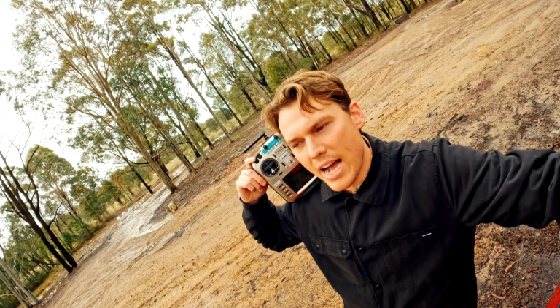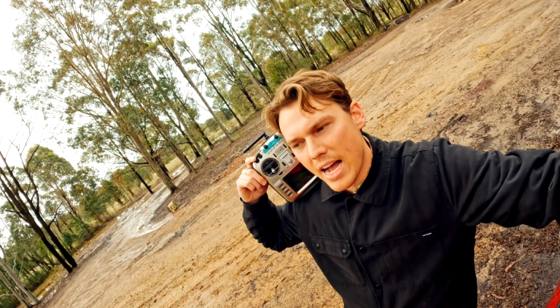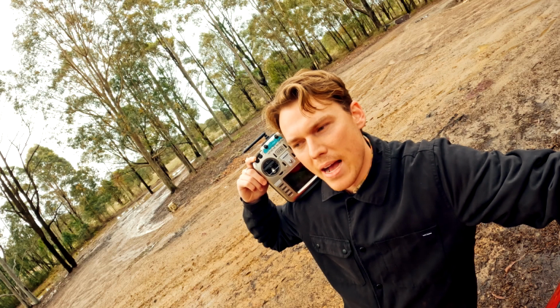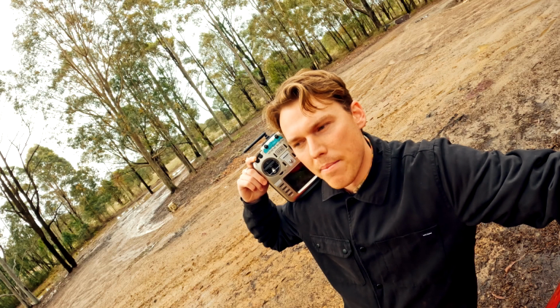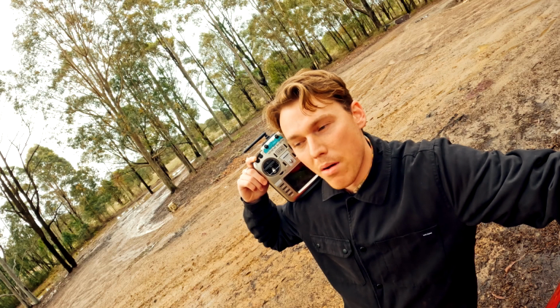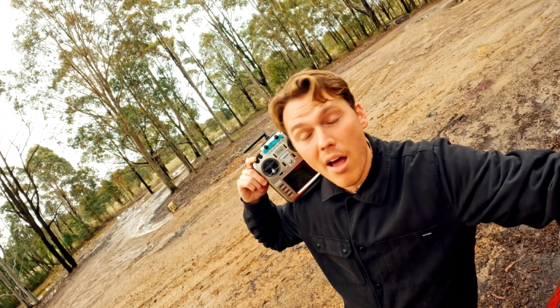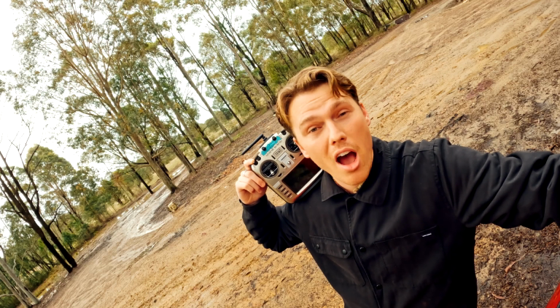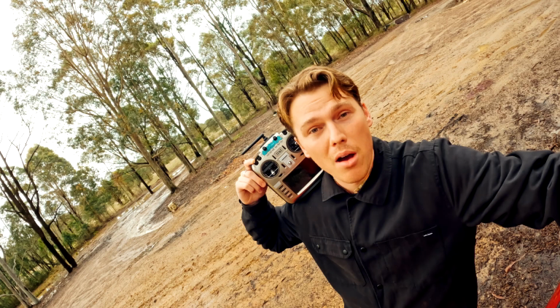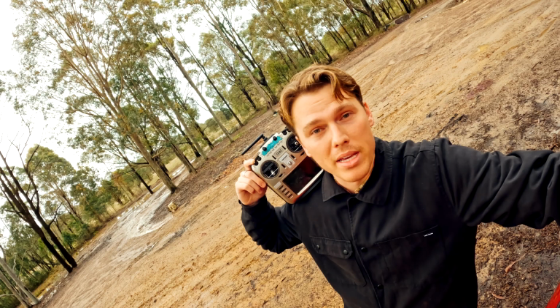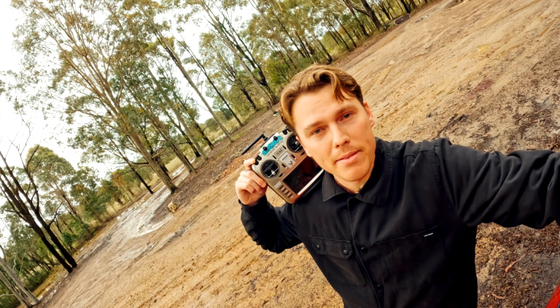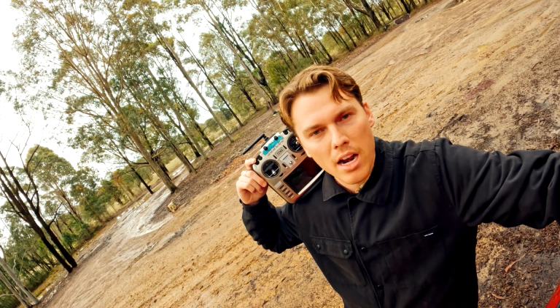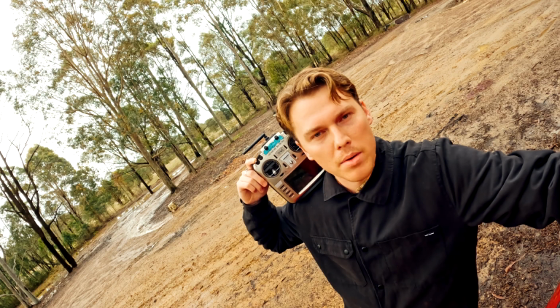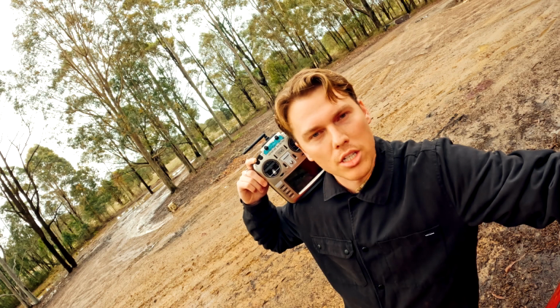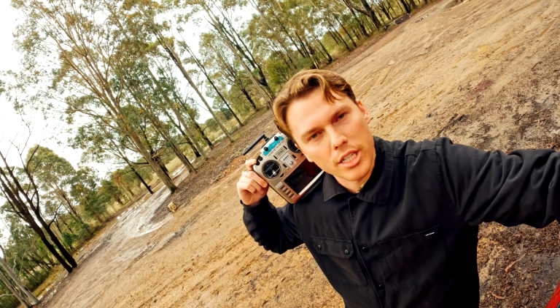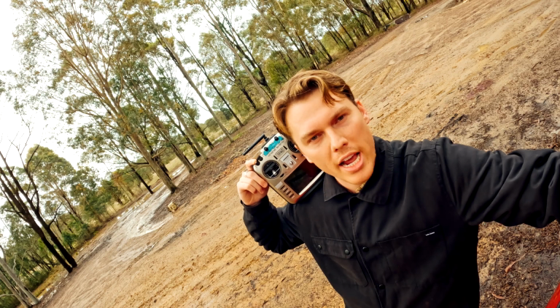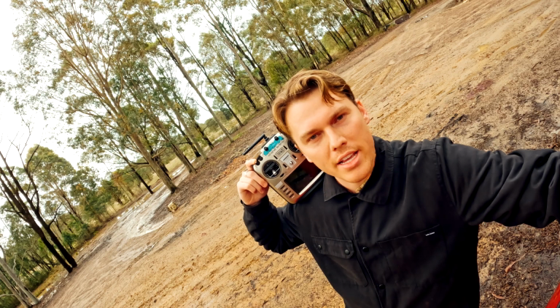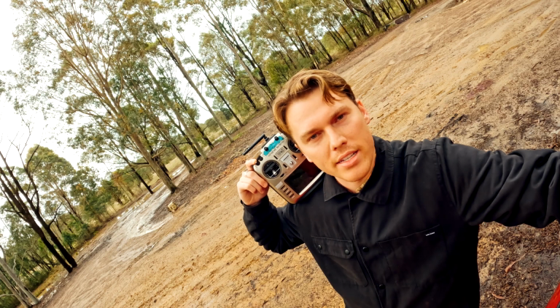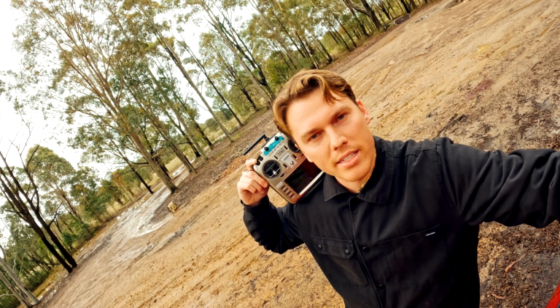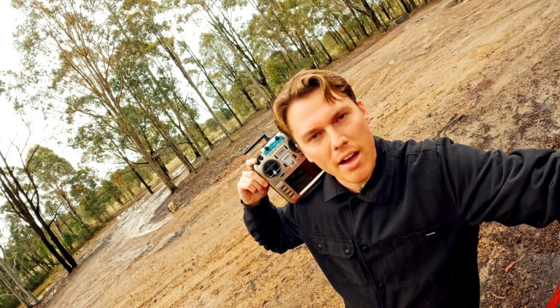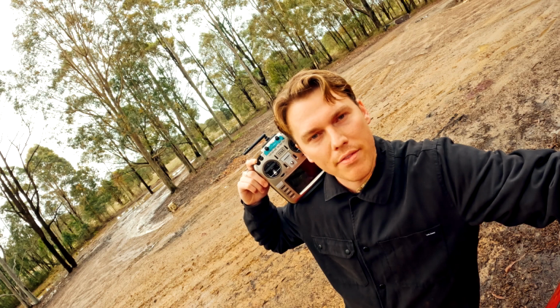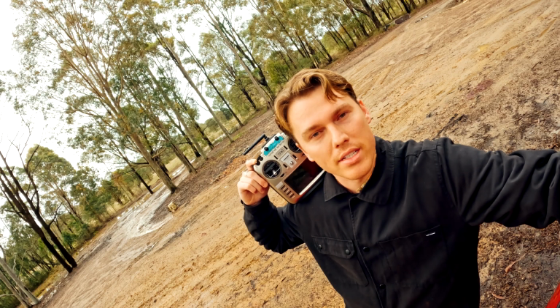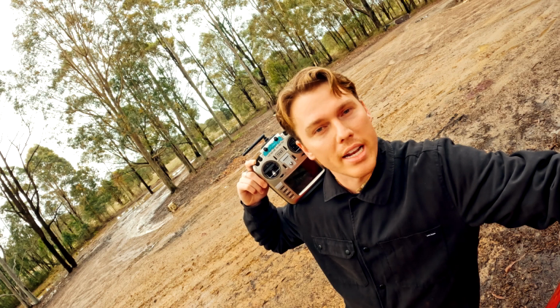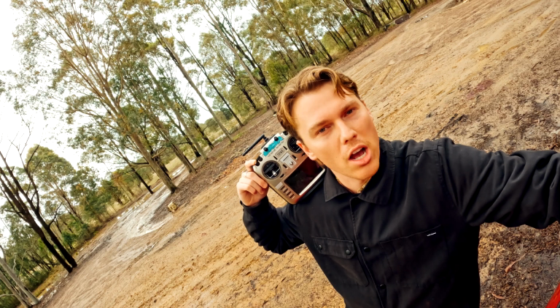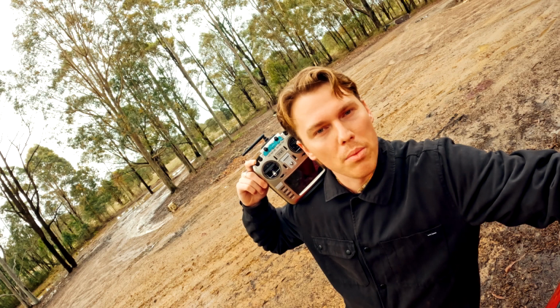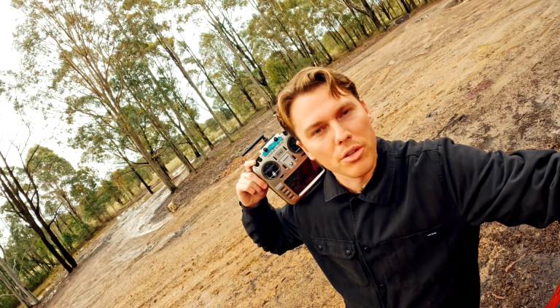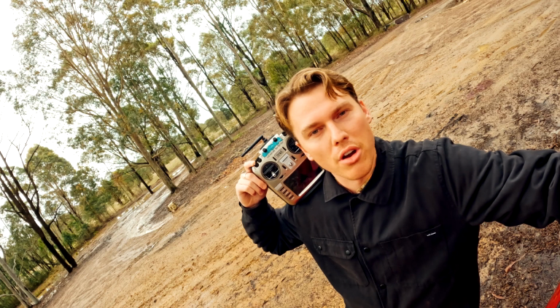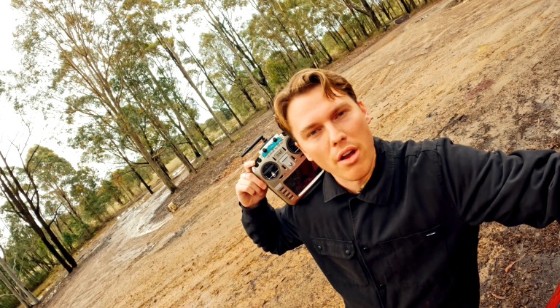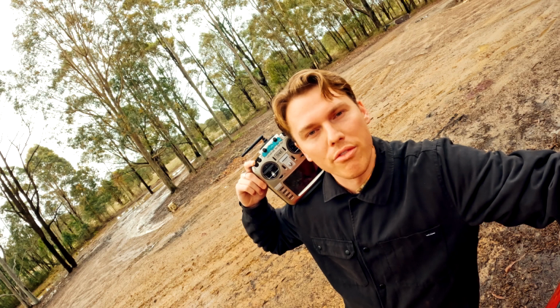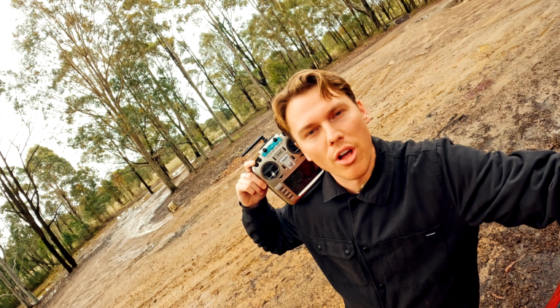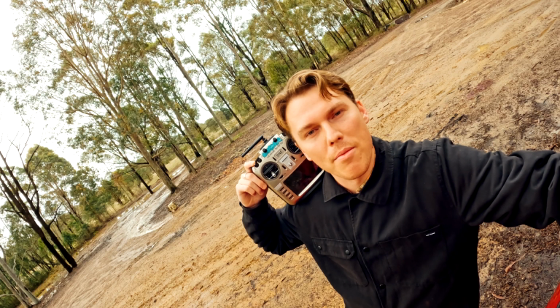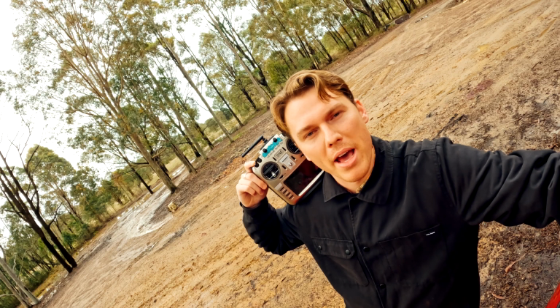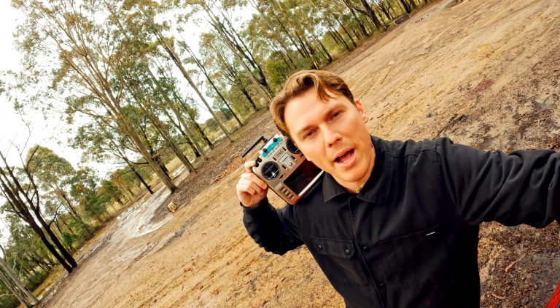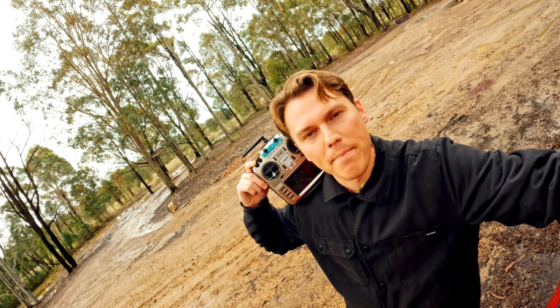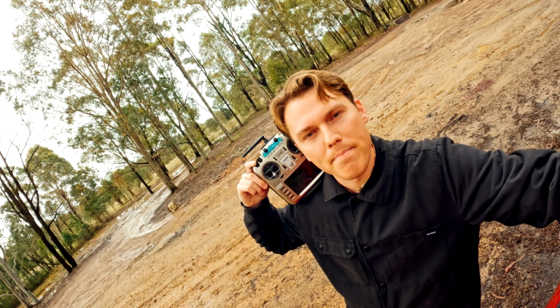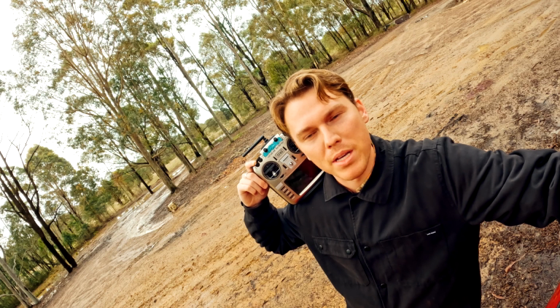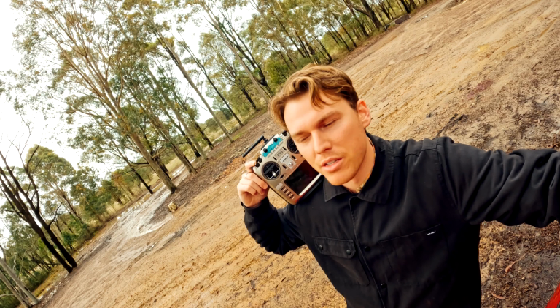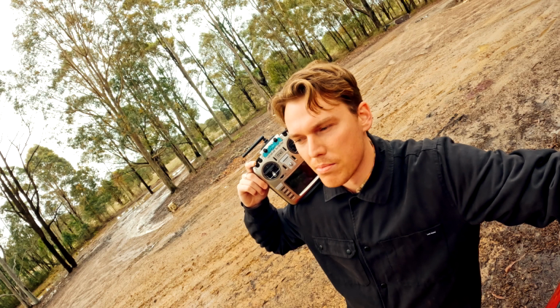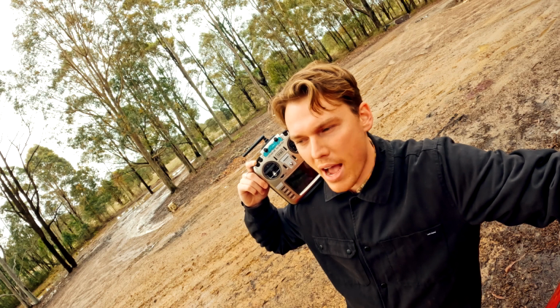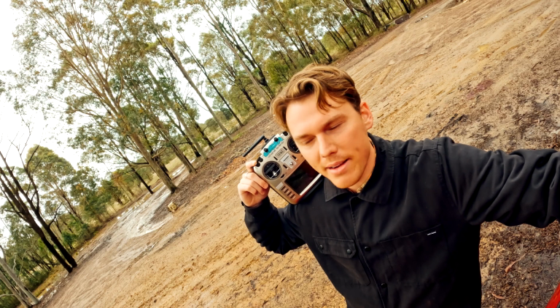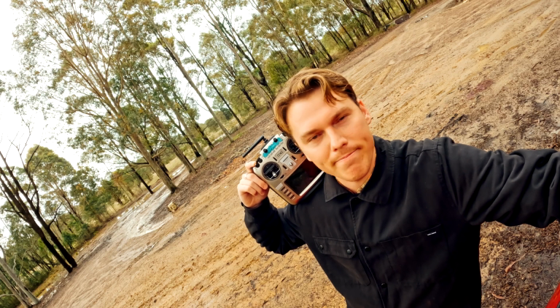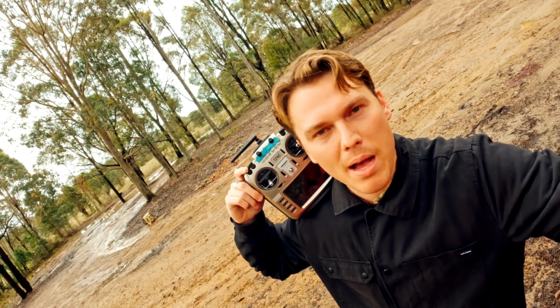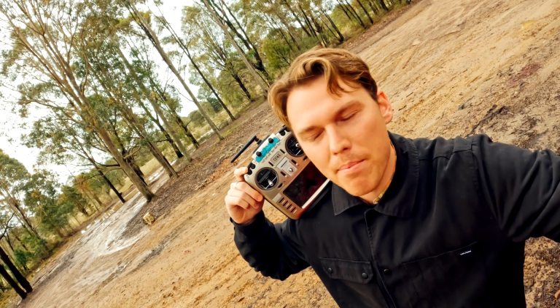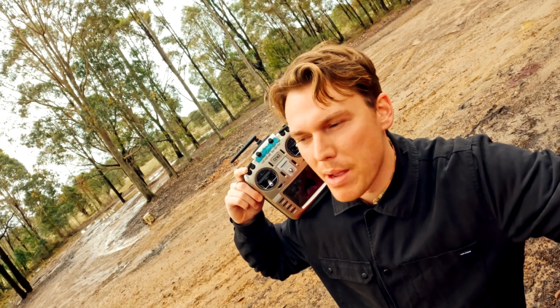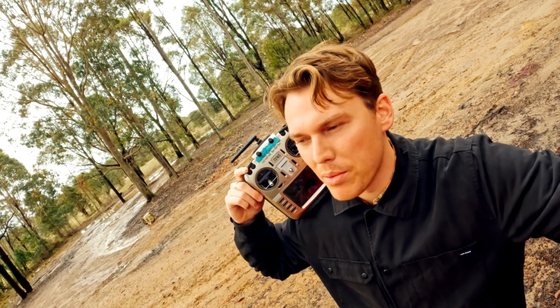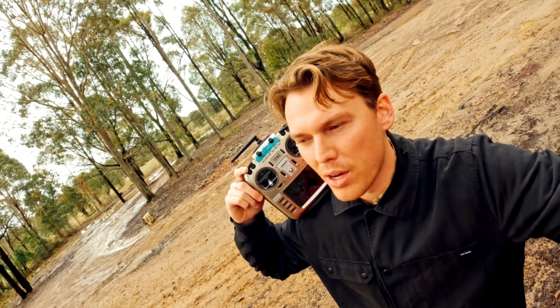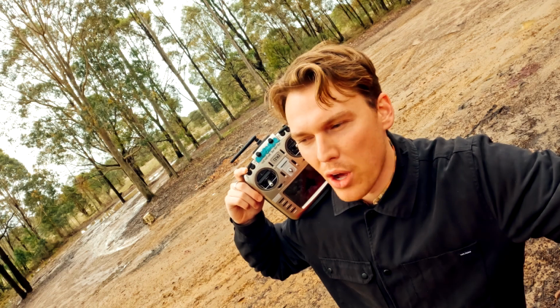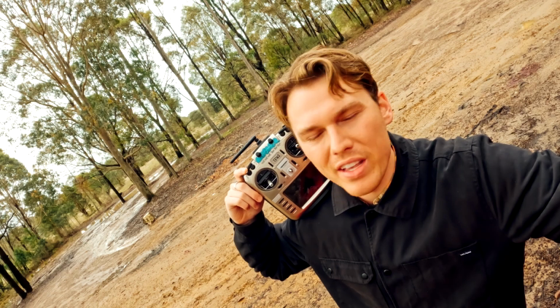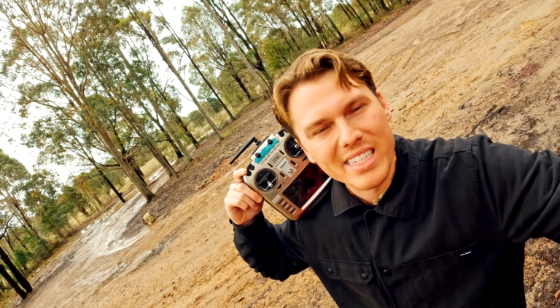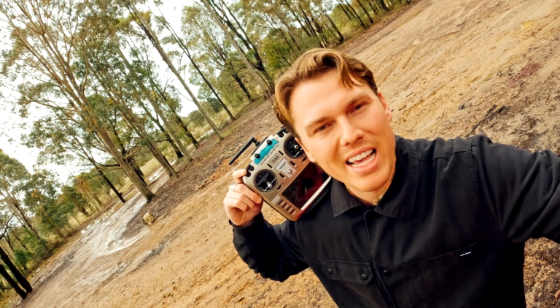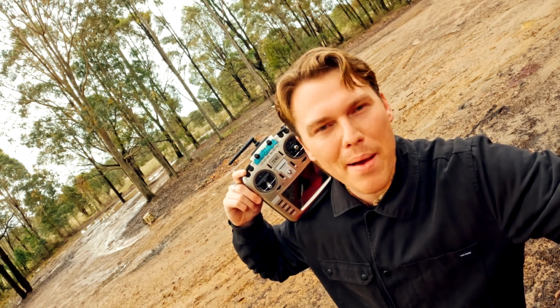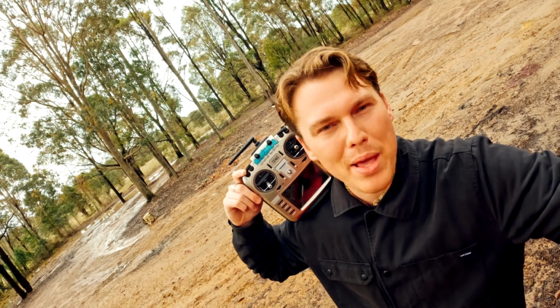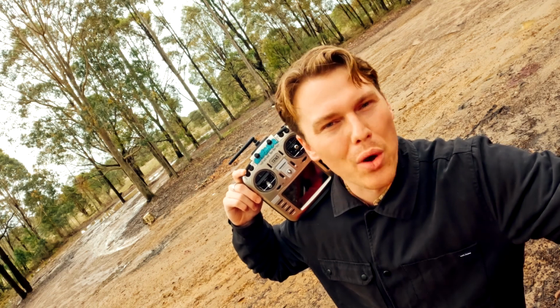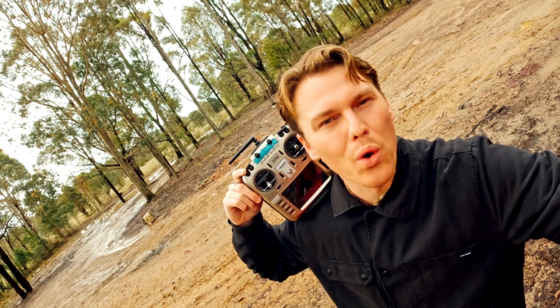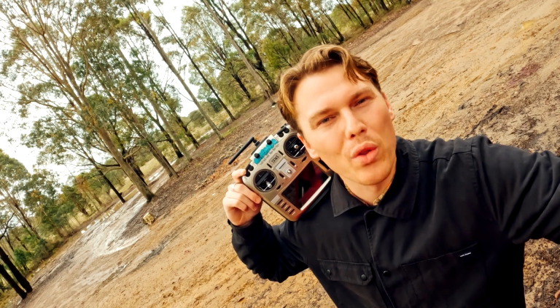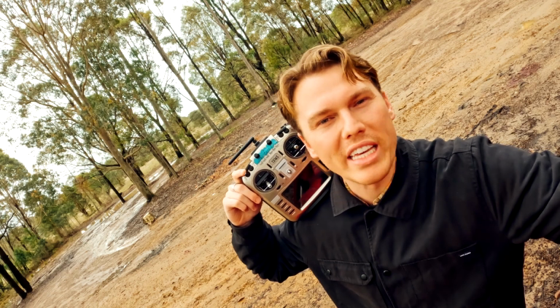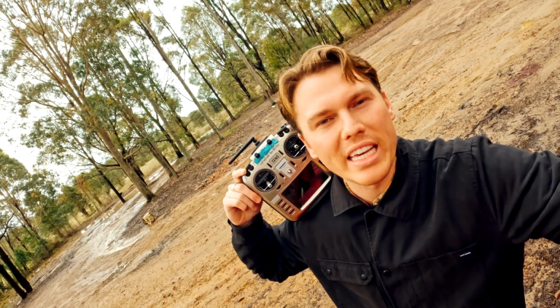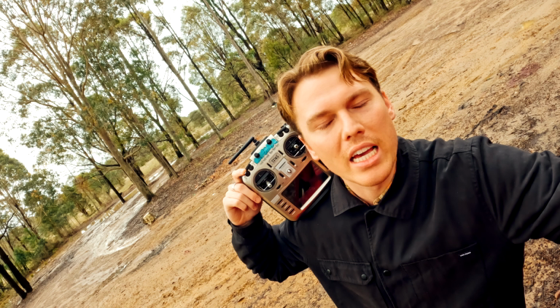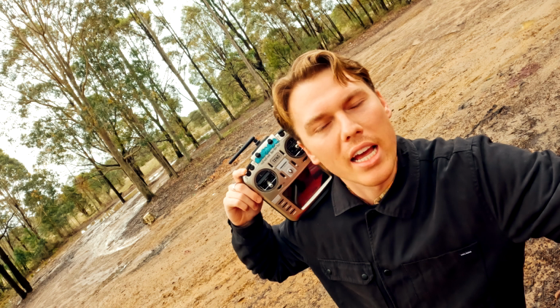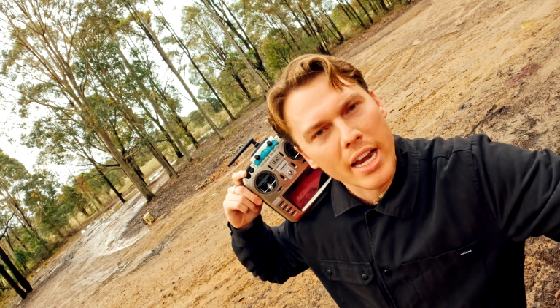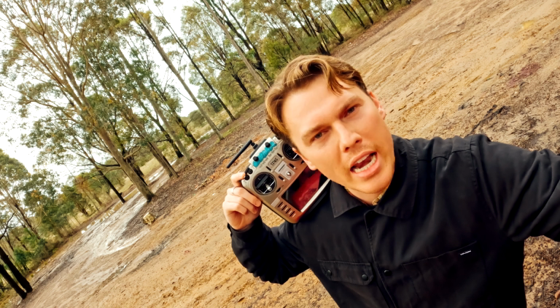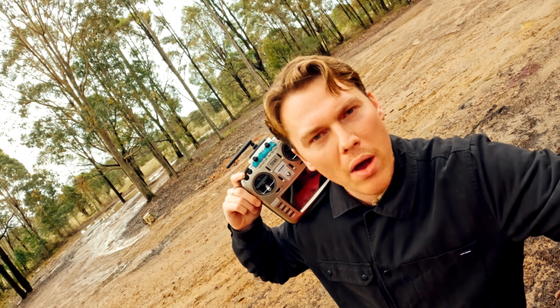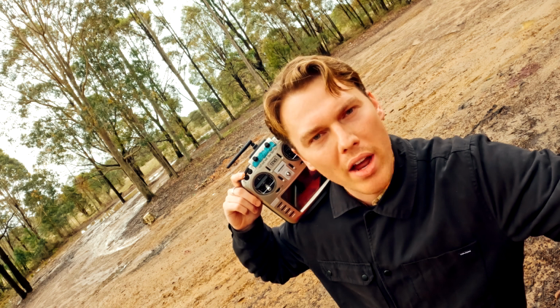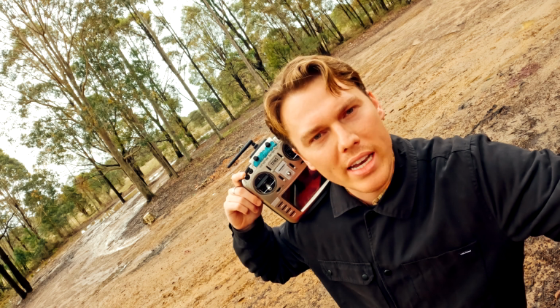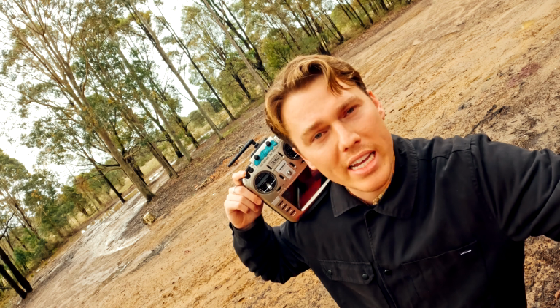I know a bit and I'm going to share stuff that's going to help your drone fly better. Because some people have got their setup — they've got all the gear and no idea.